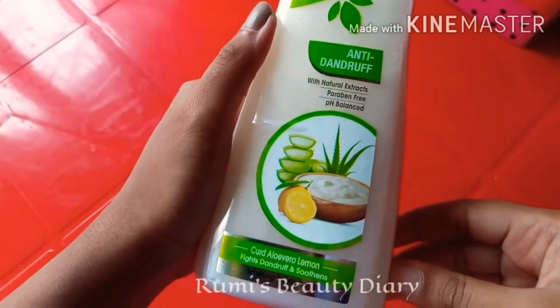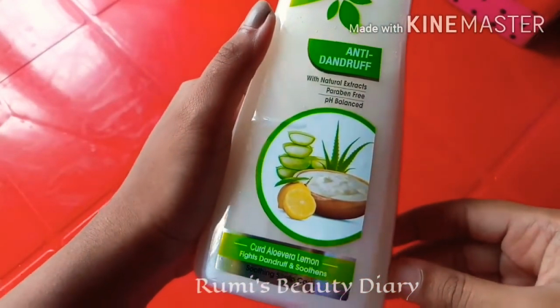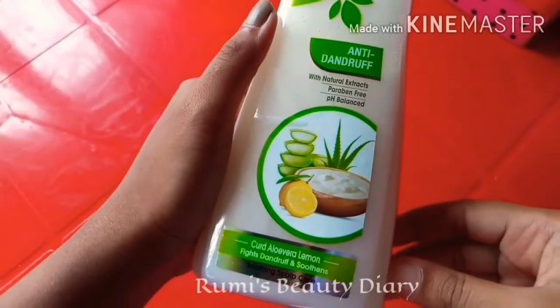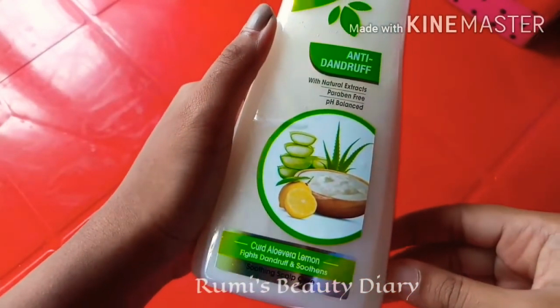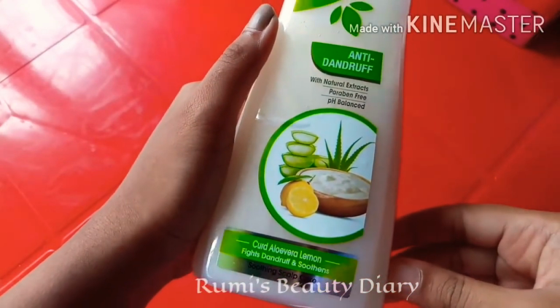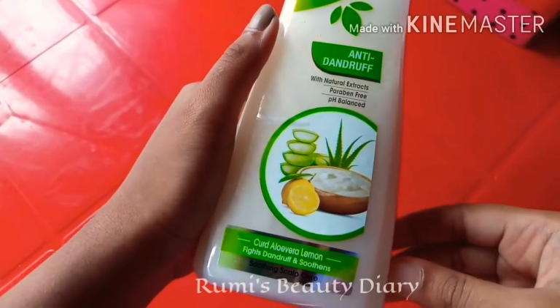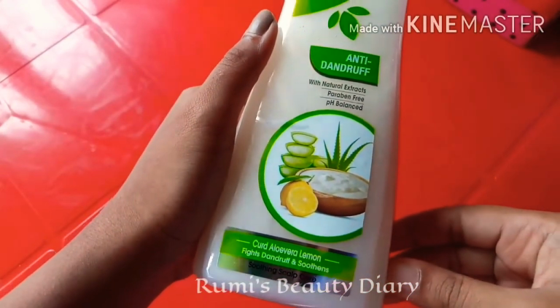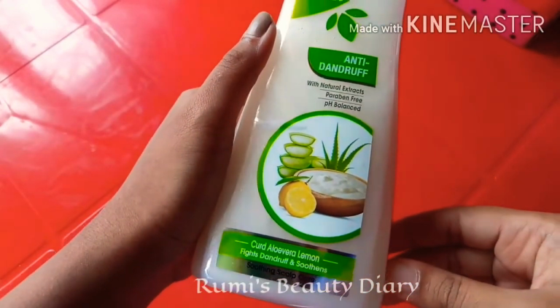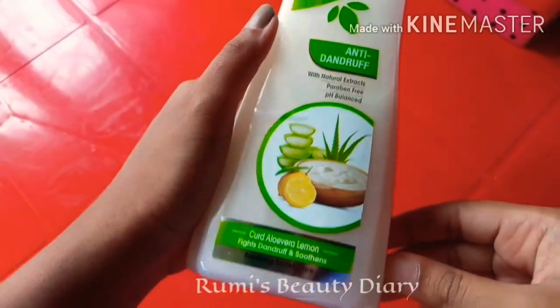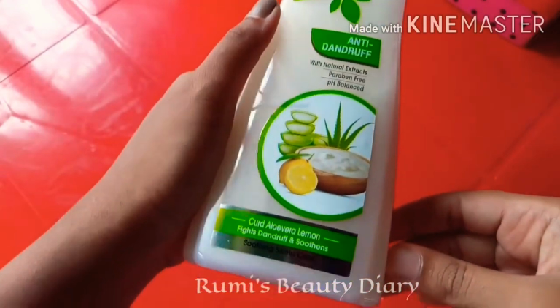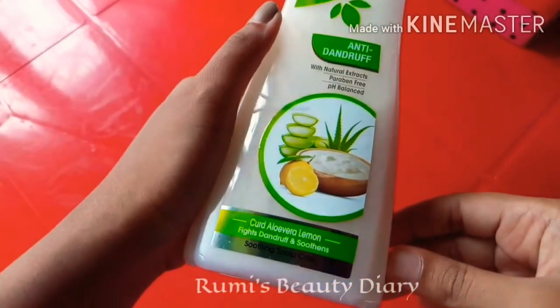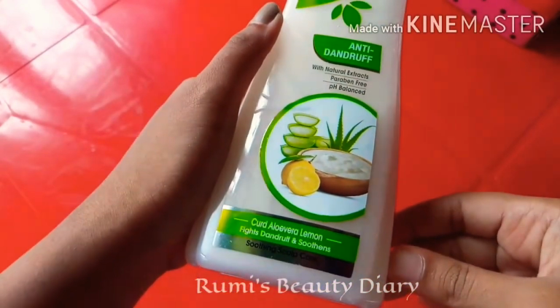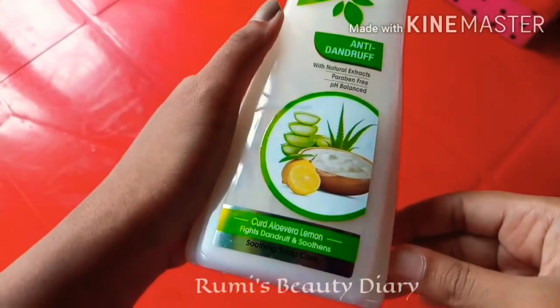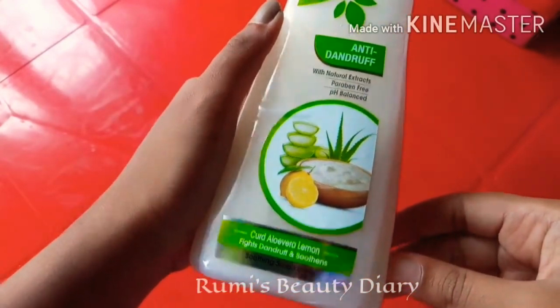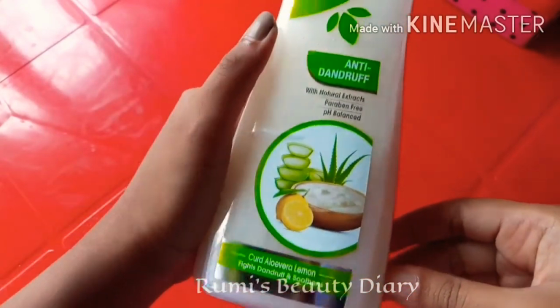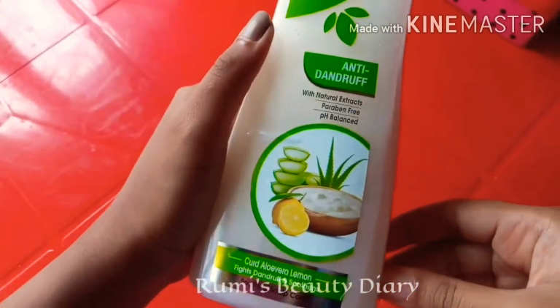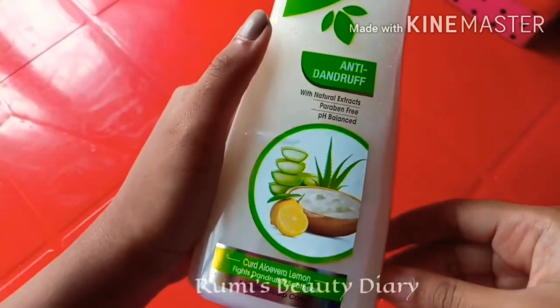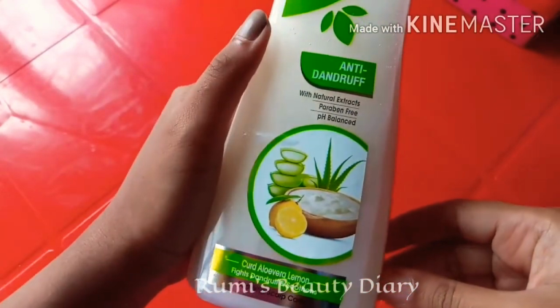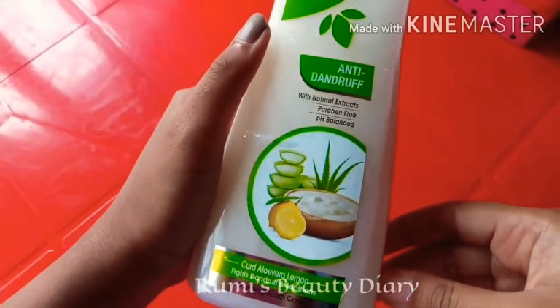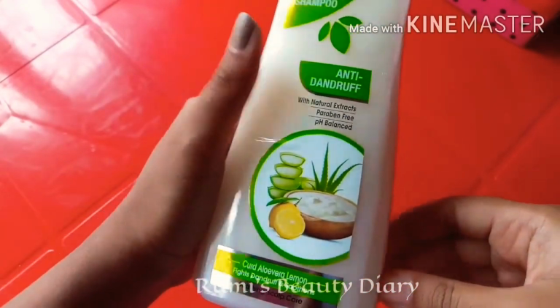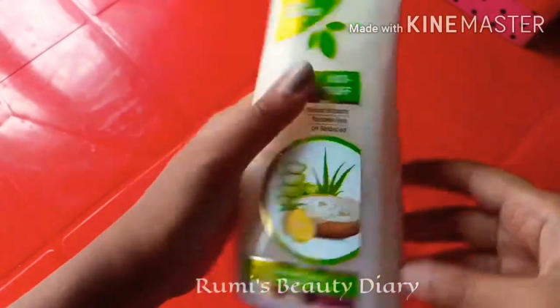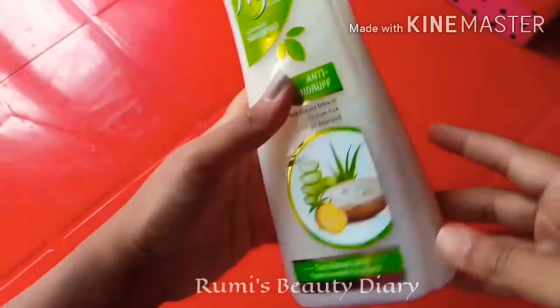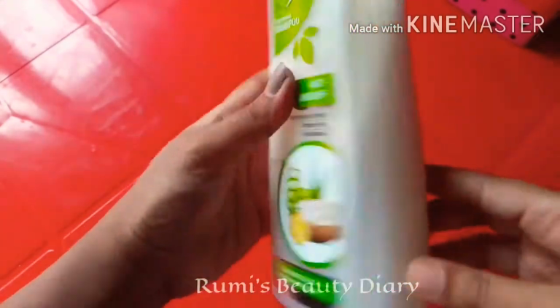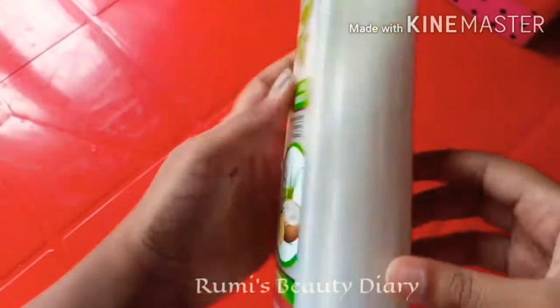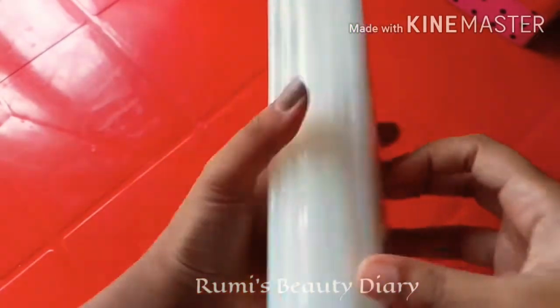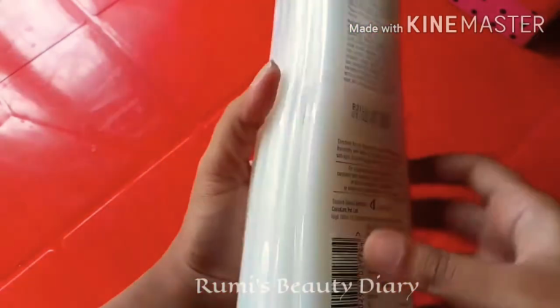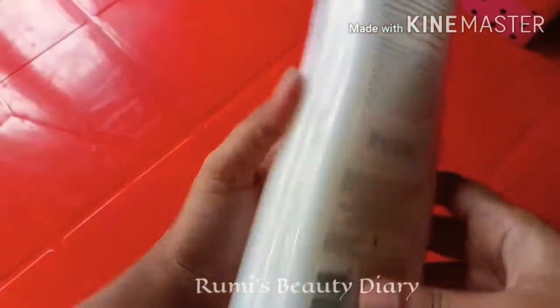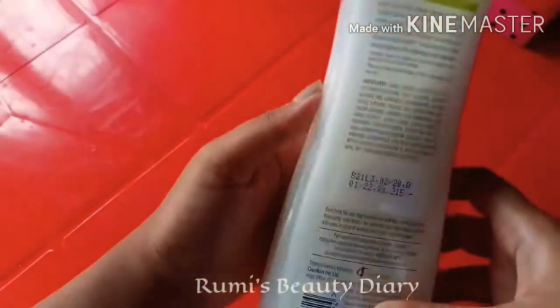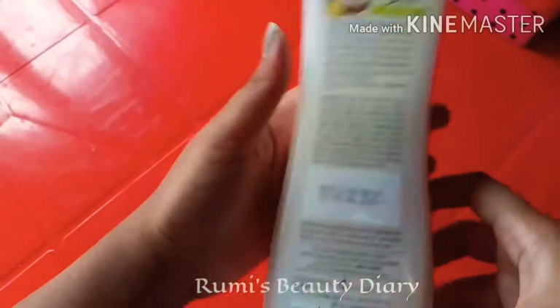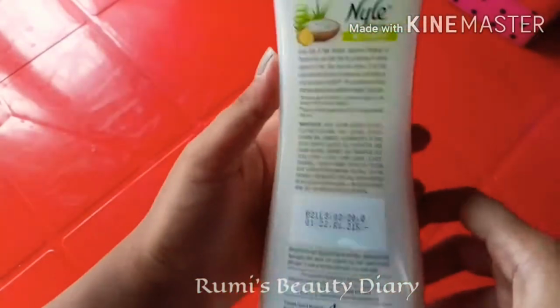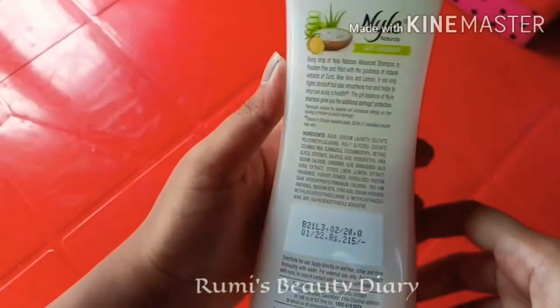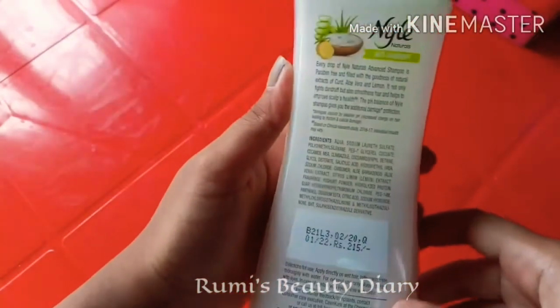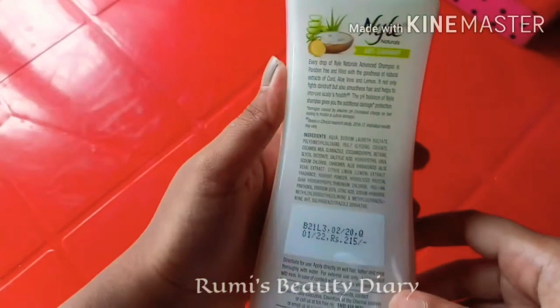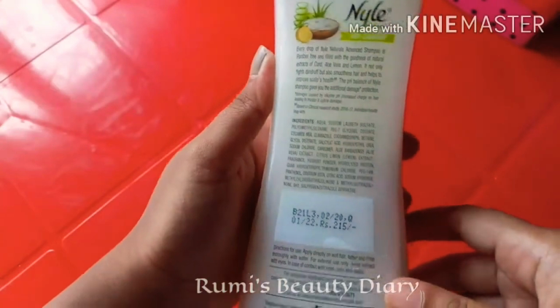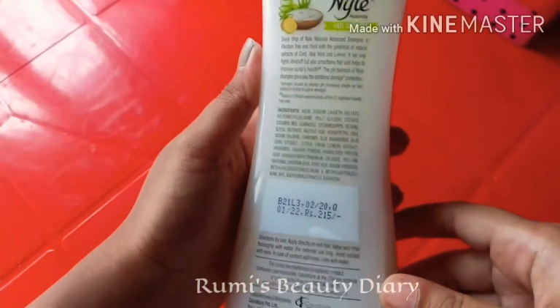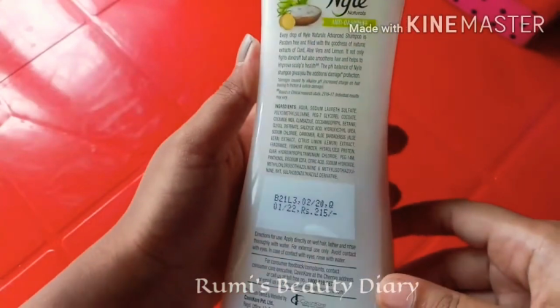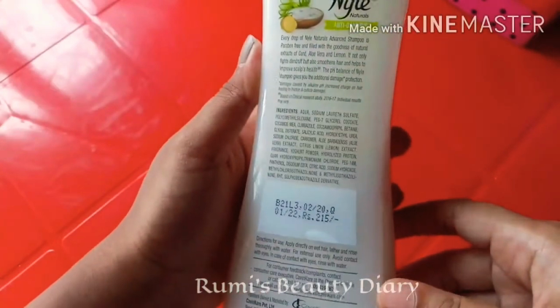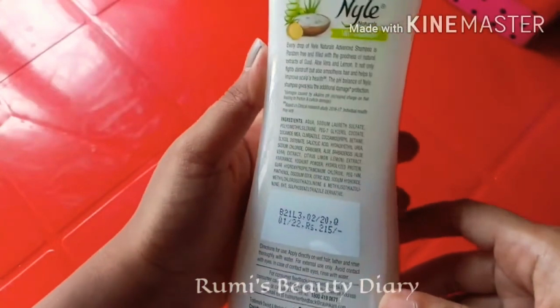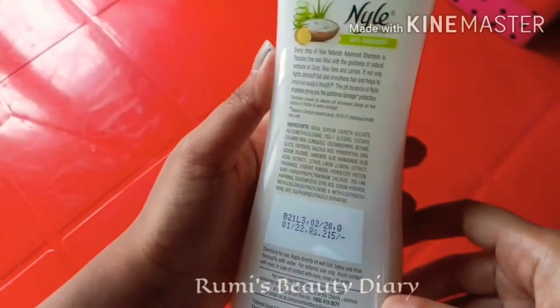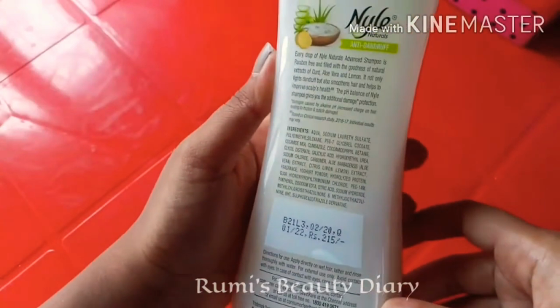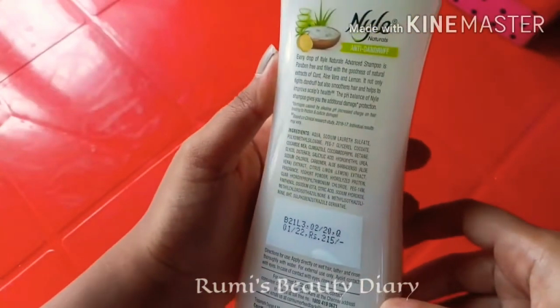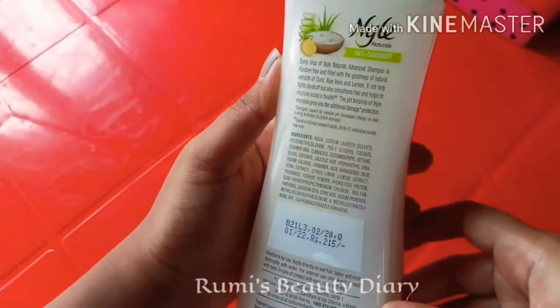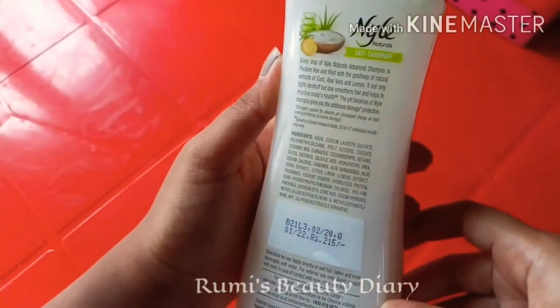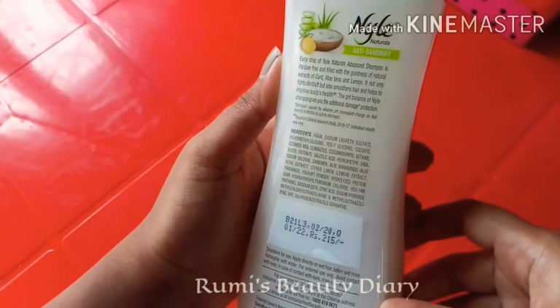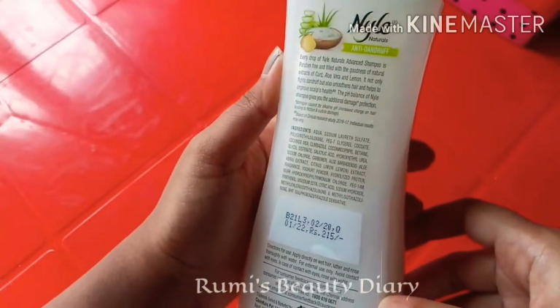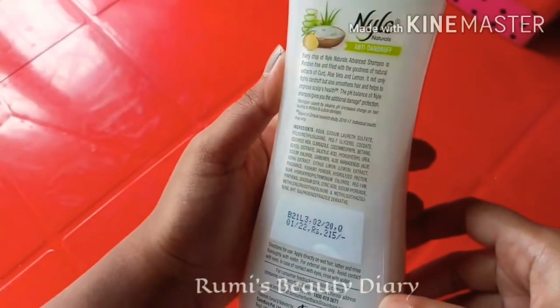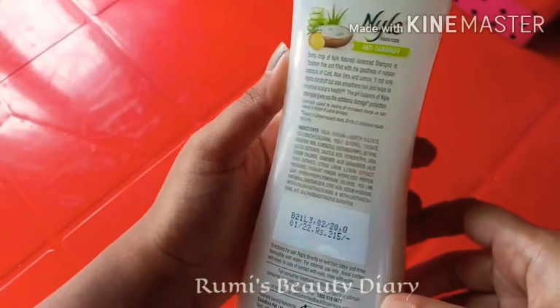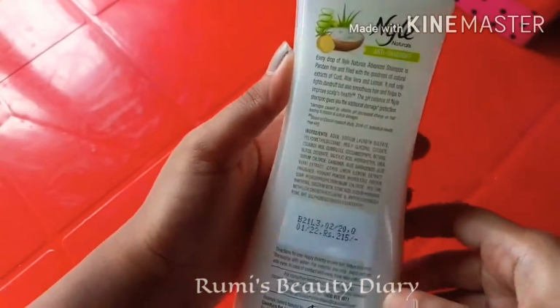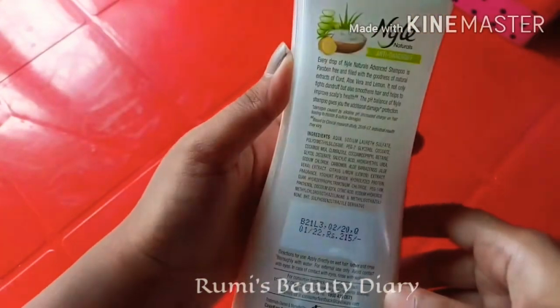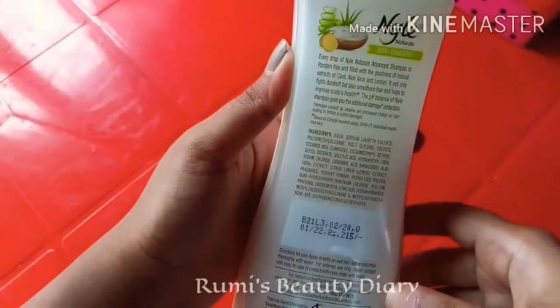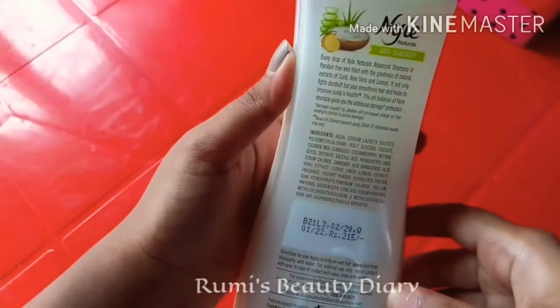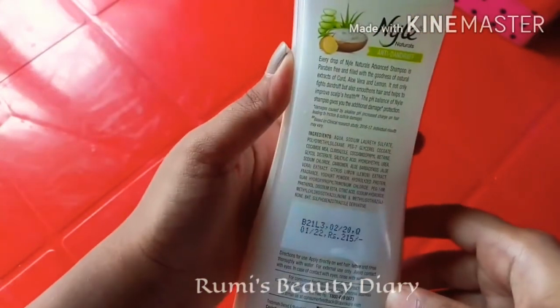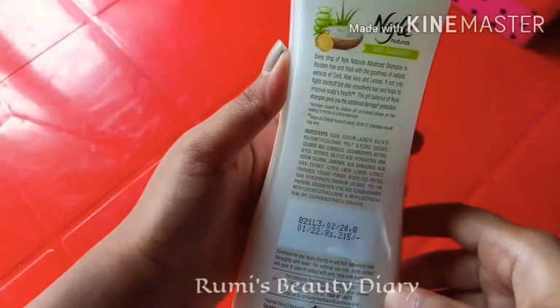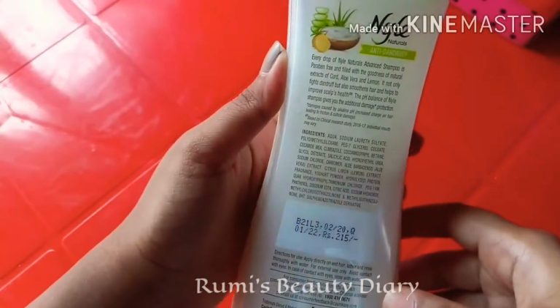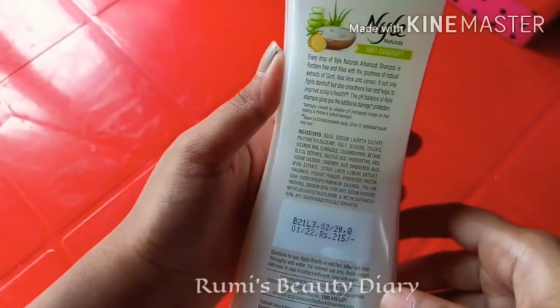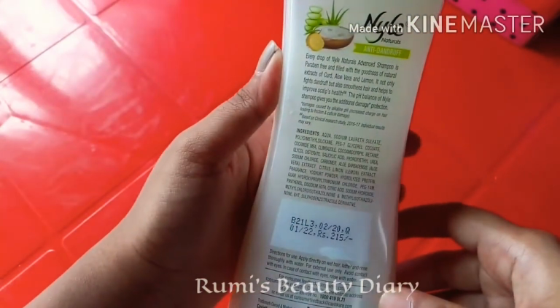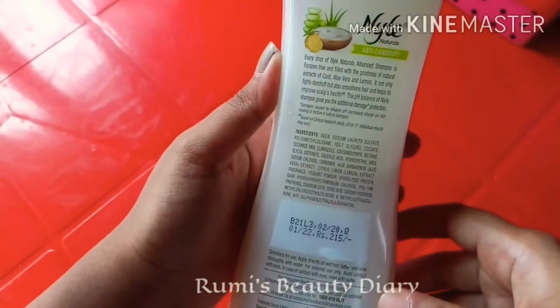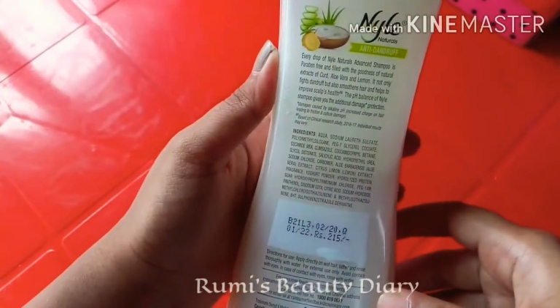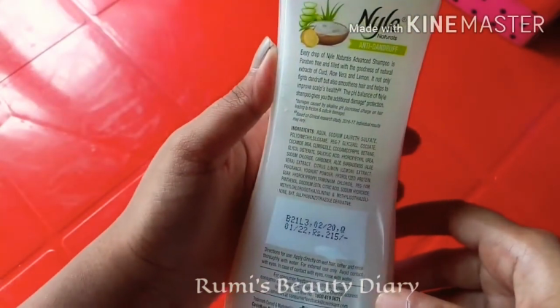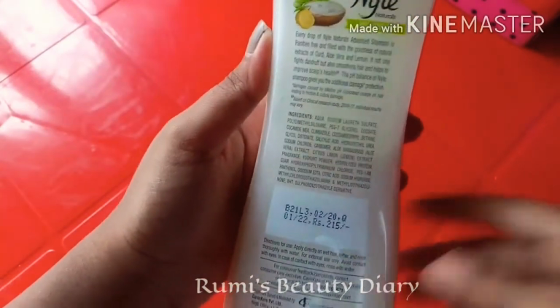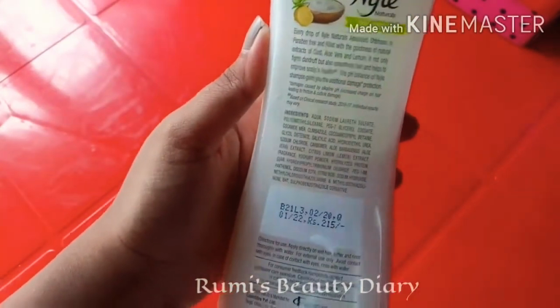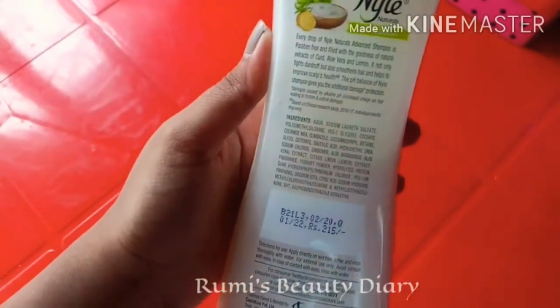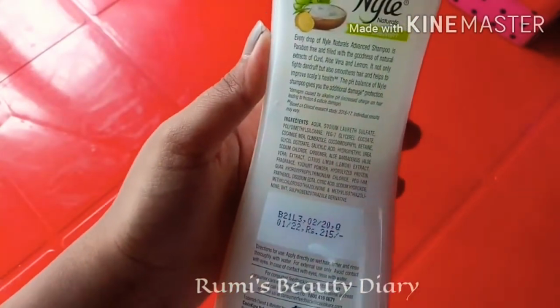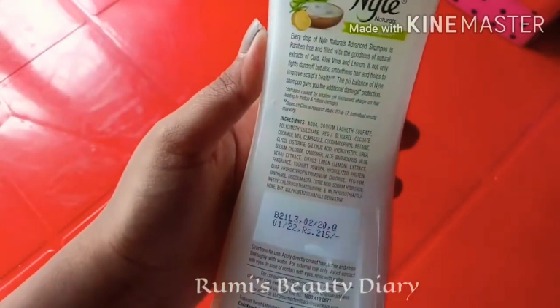The ingredients include curd, aloe vera, and lemon. On the back side, there are details like ingredients, manufacturing date, expiry date, and other information.